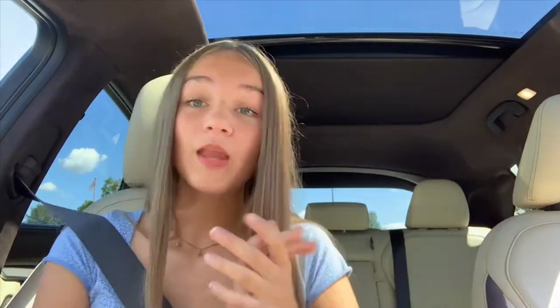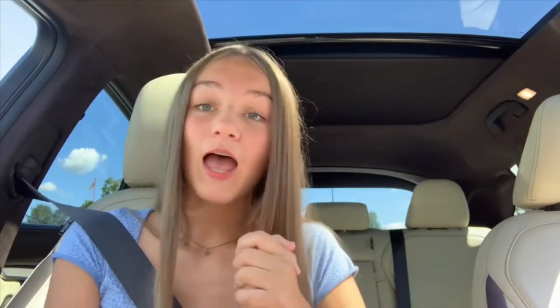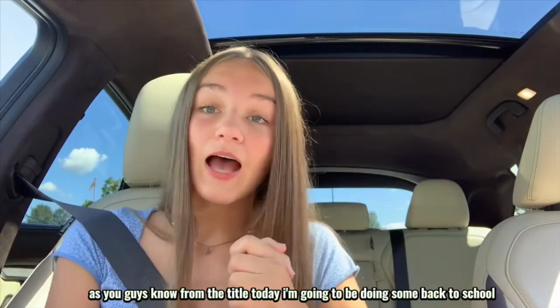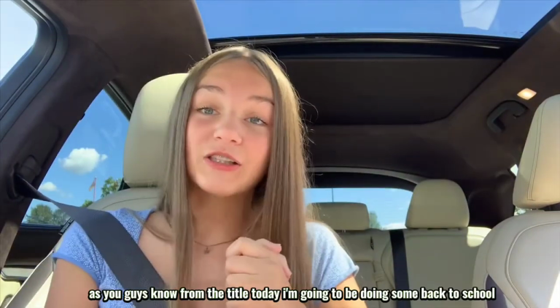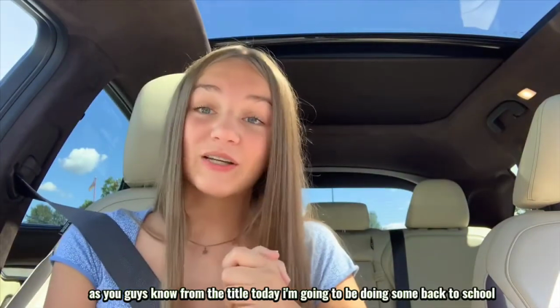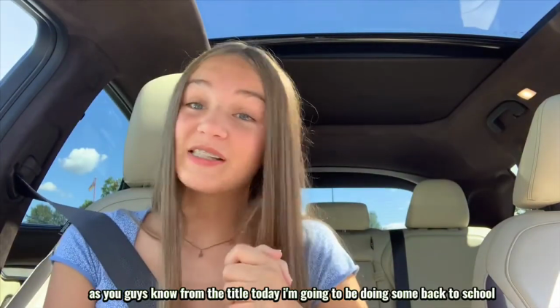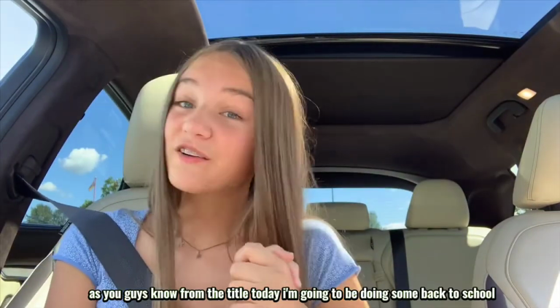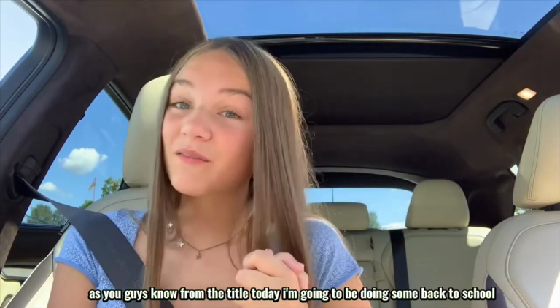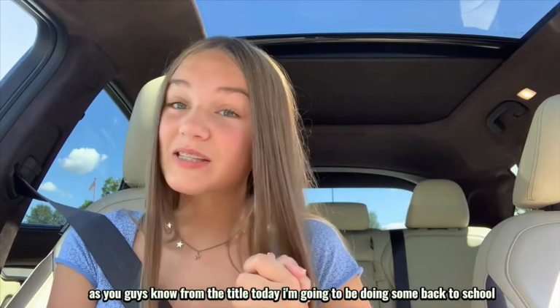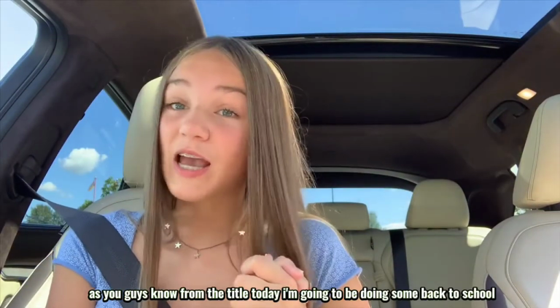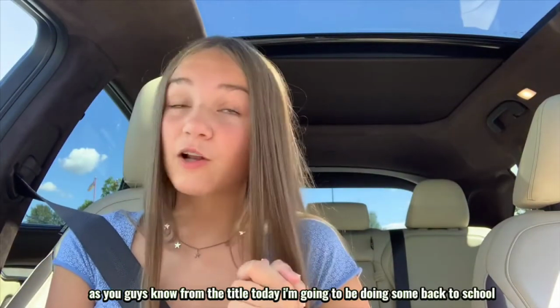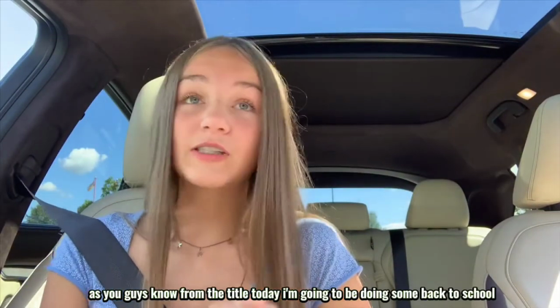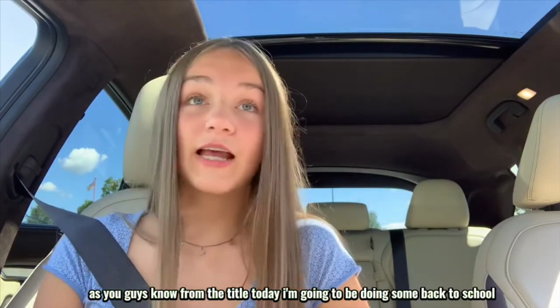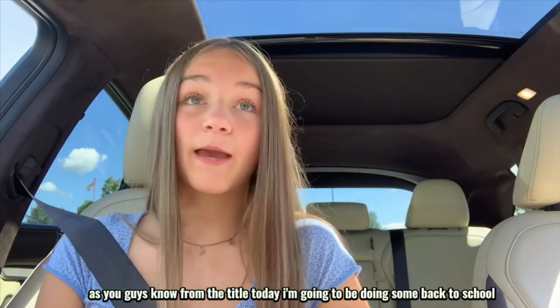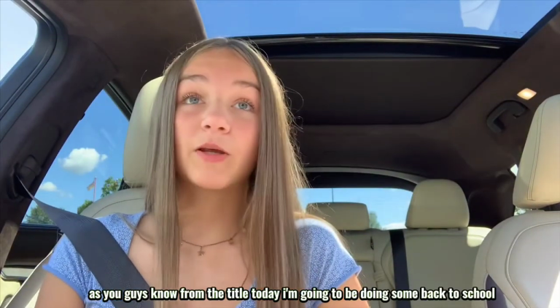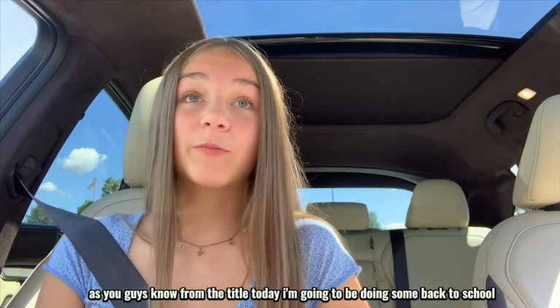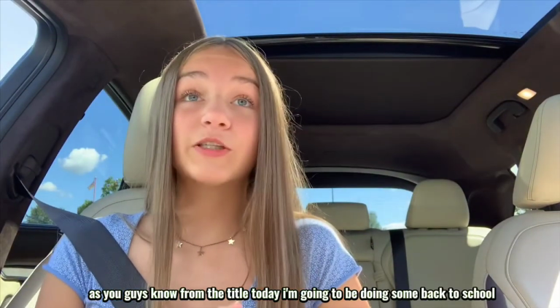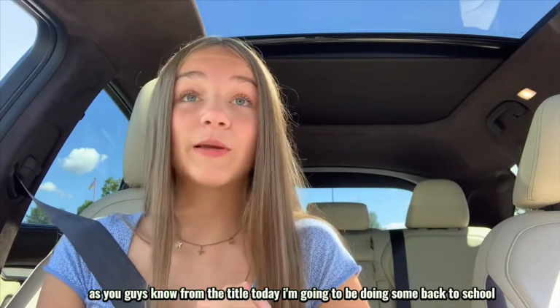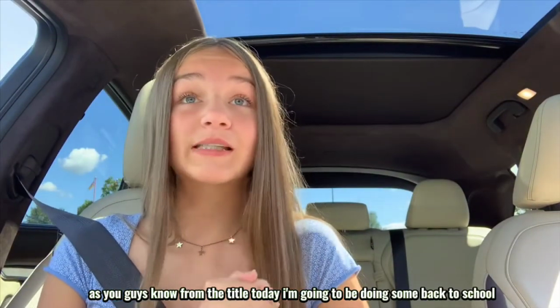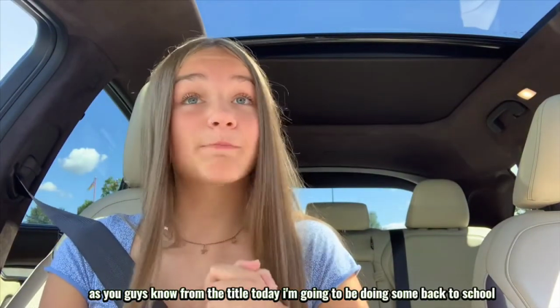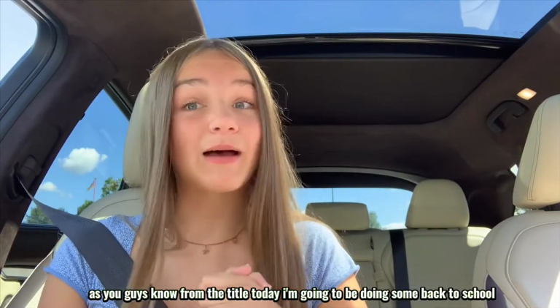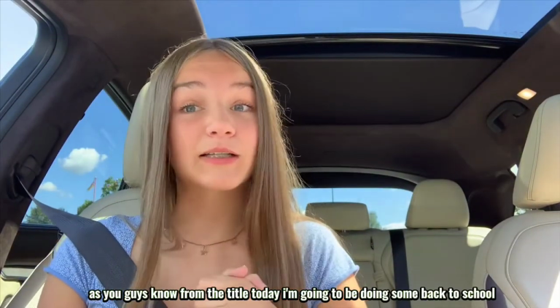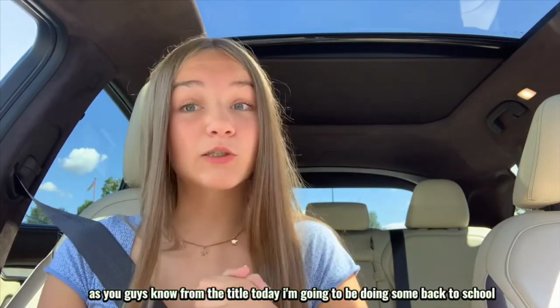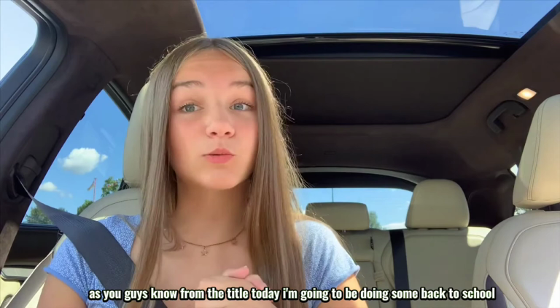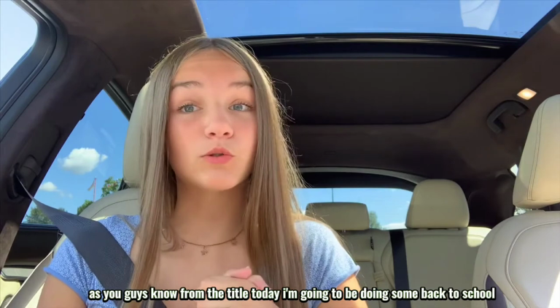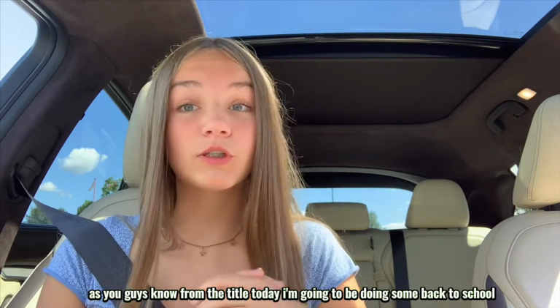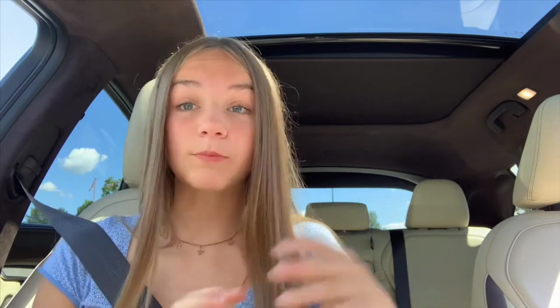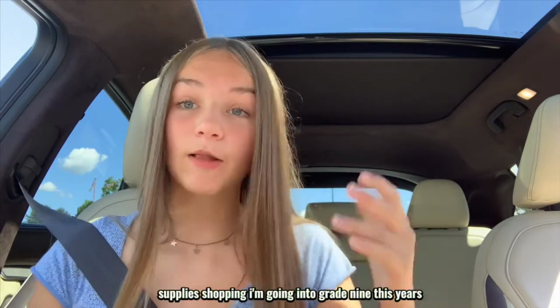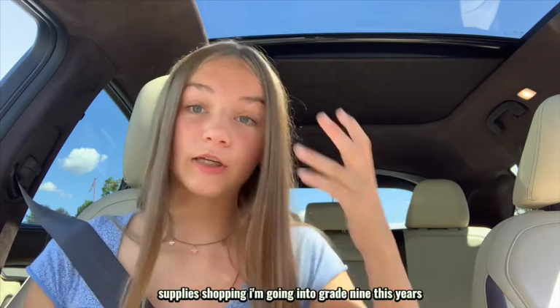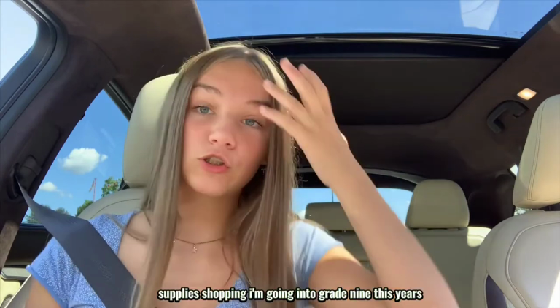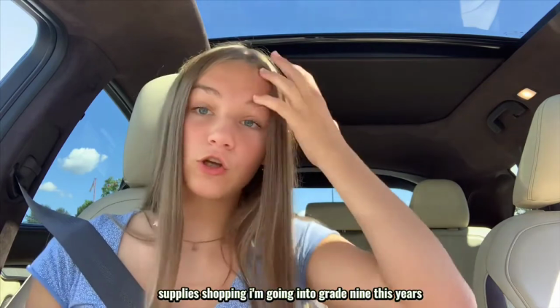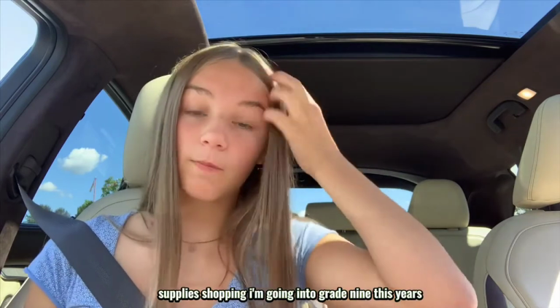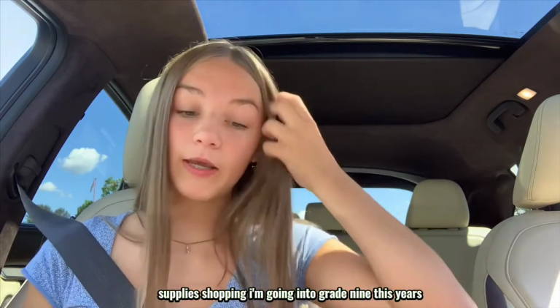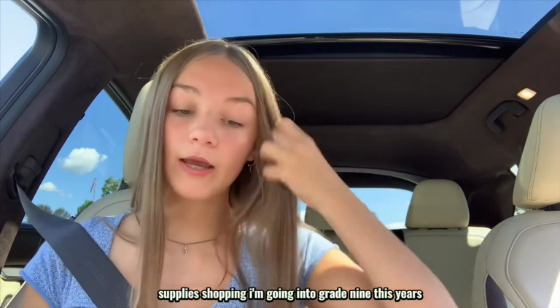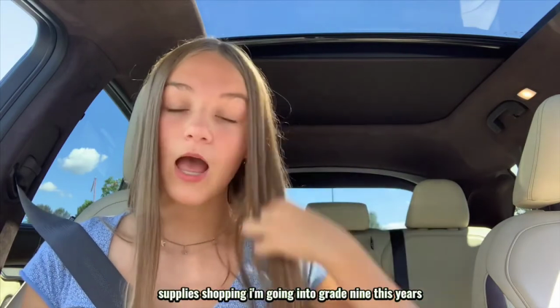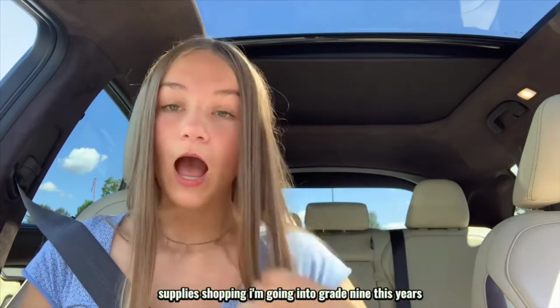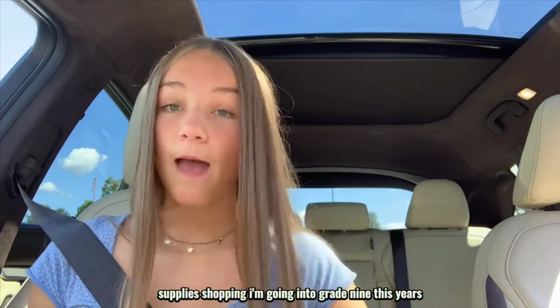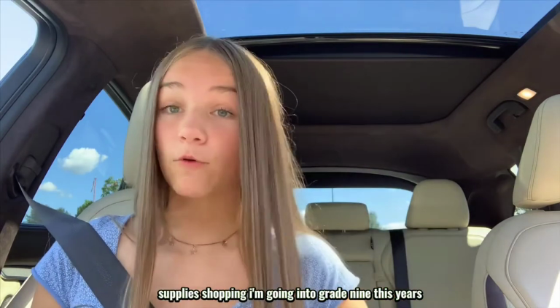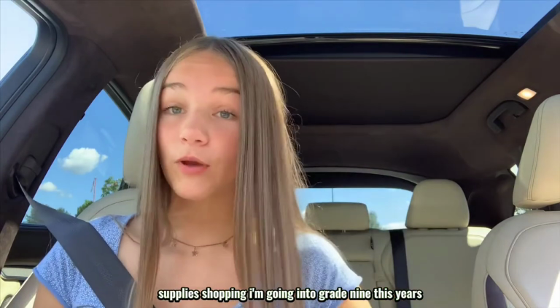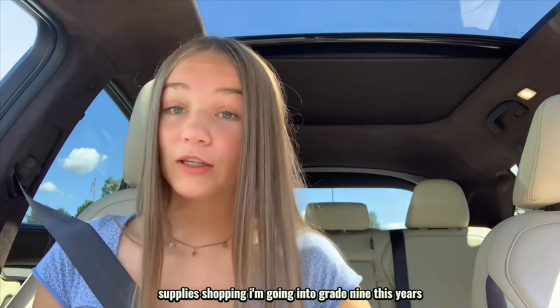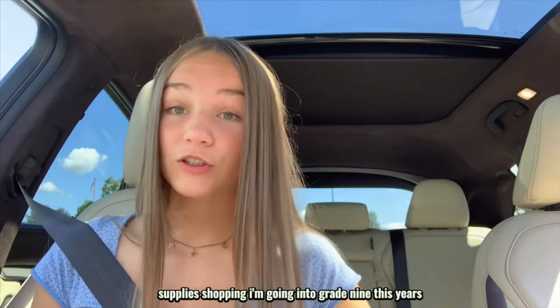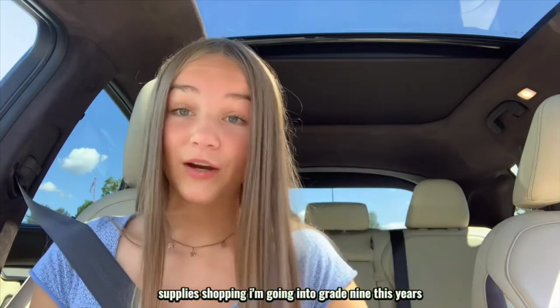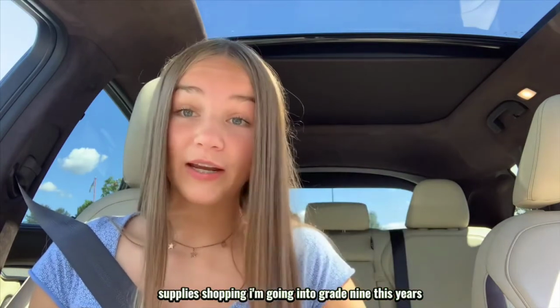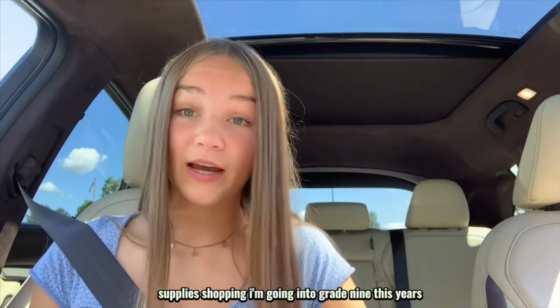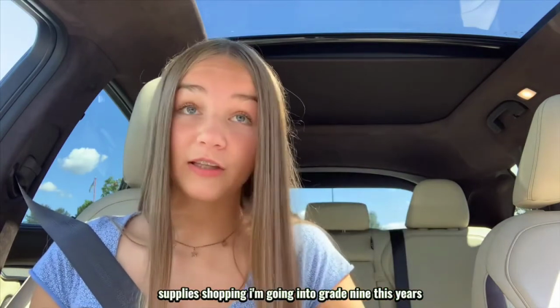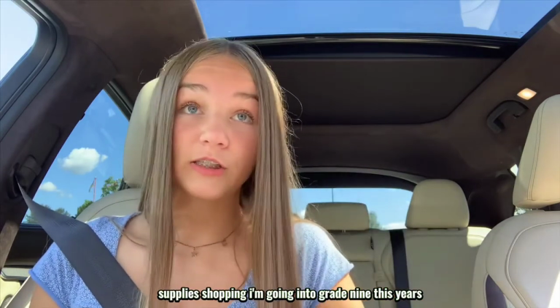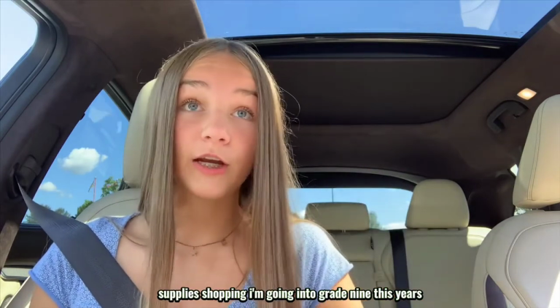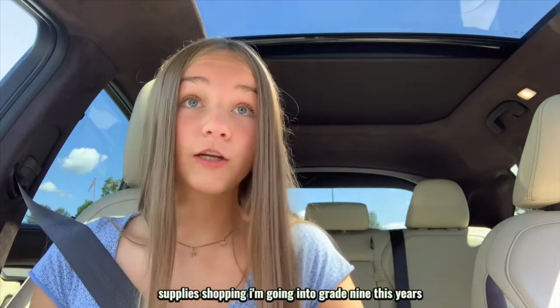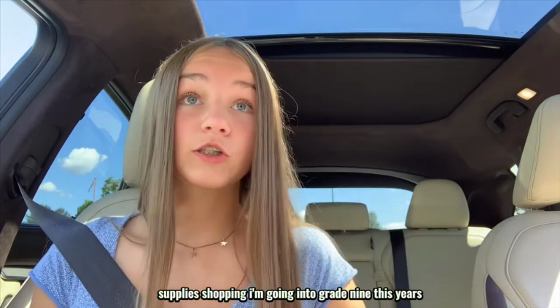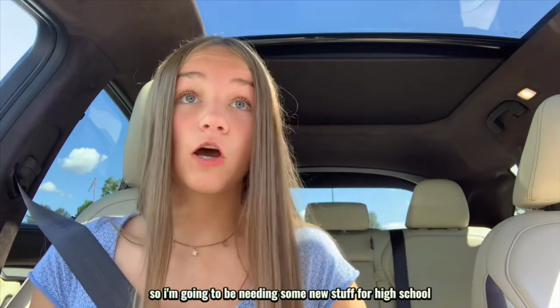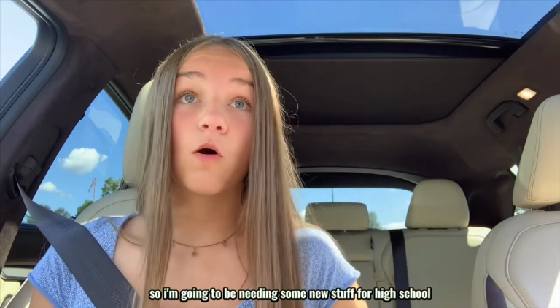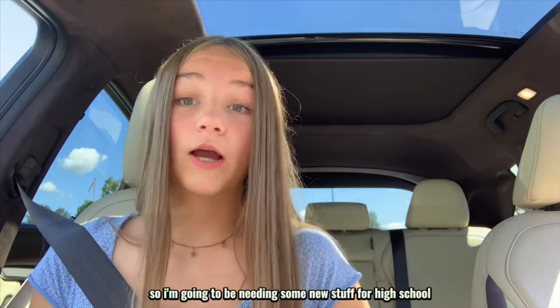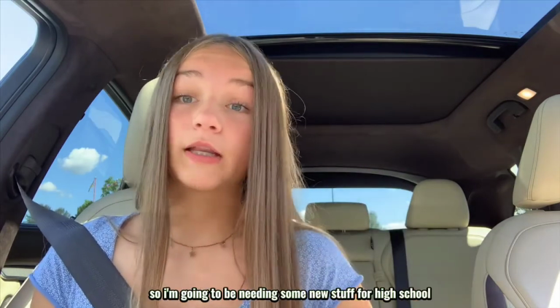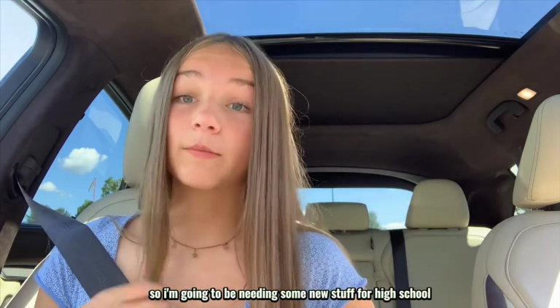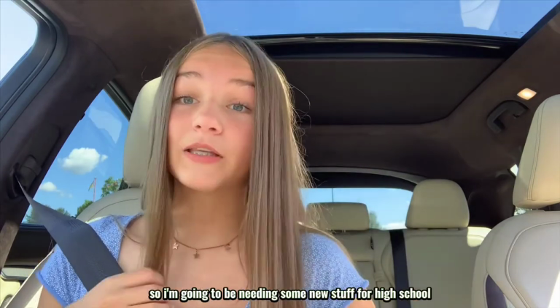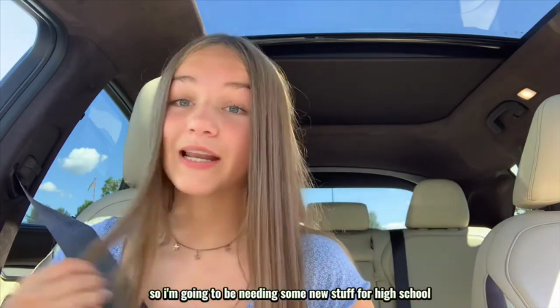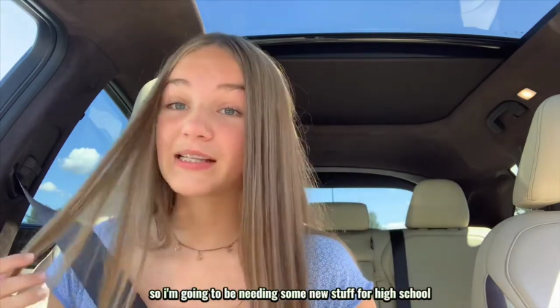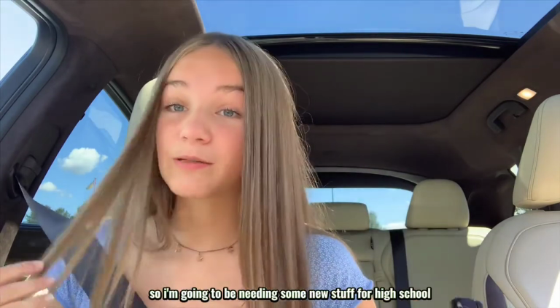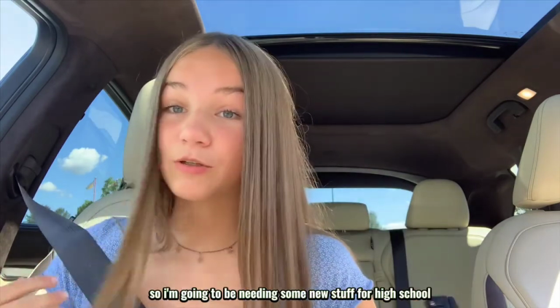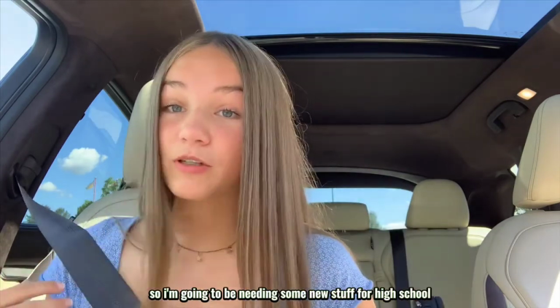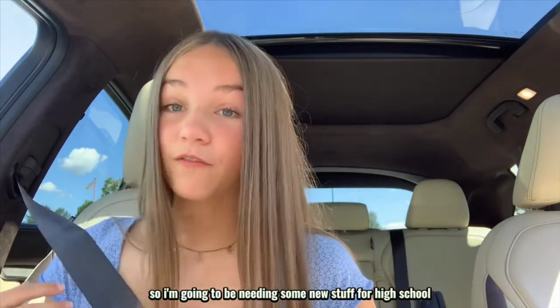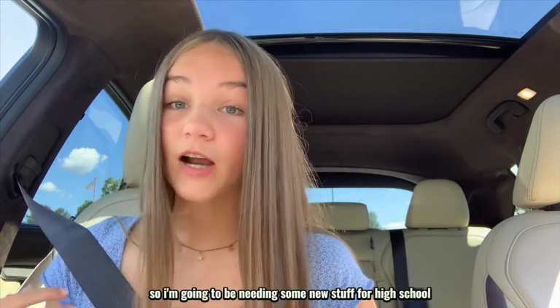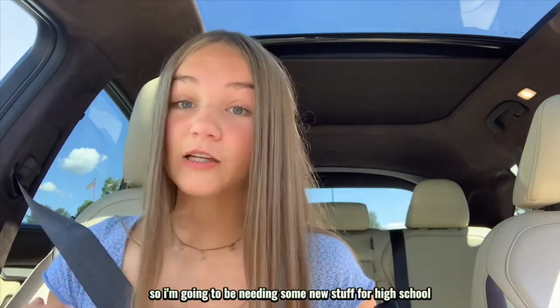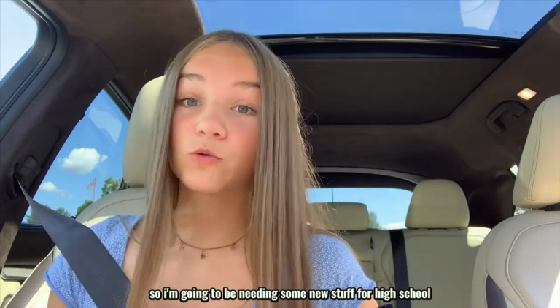As you guys know from the title, today I'm going to be doing some back-to-school supplies shopping. I'm going into grade 9 this year so I'm going to be needing some new stuff for high school.